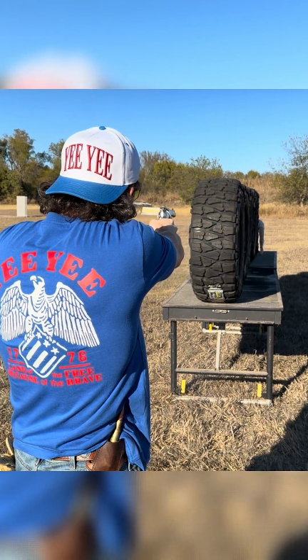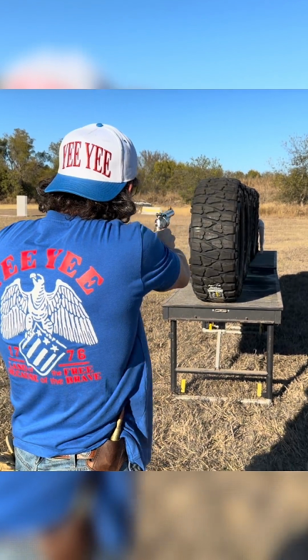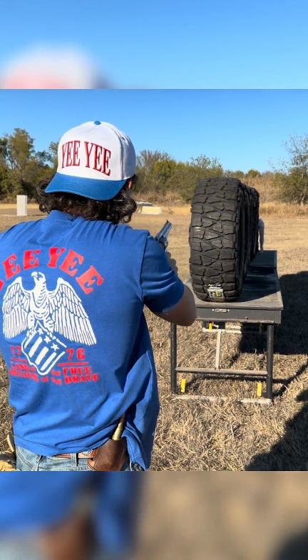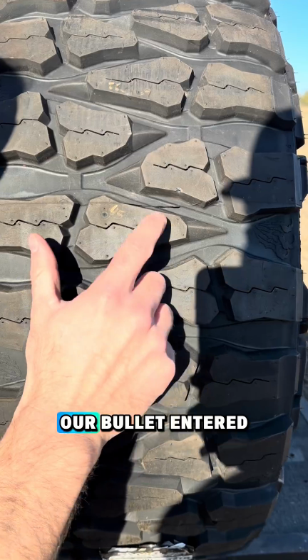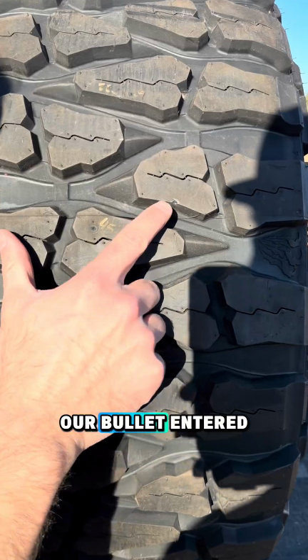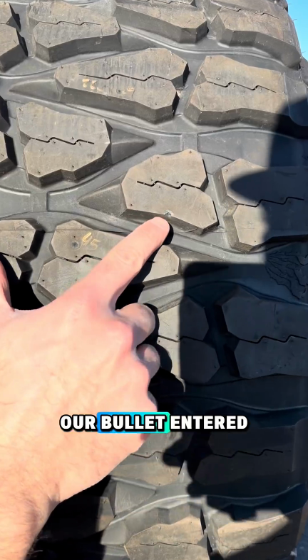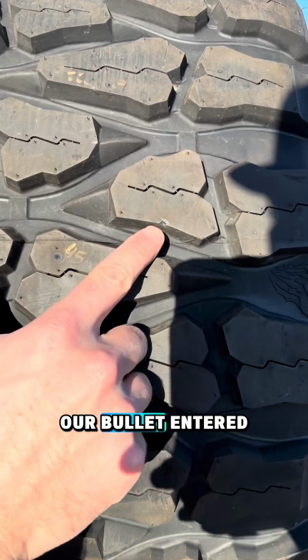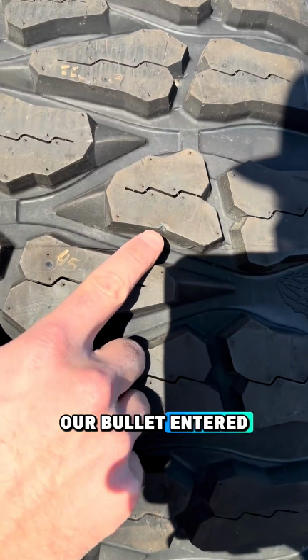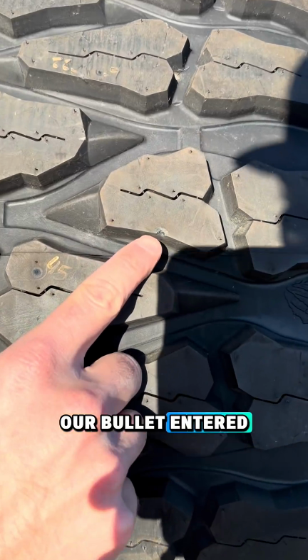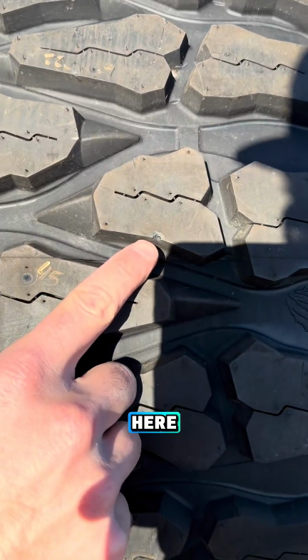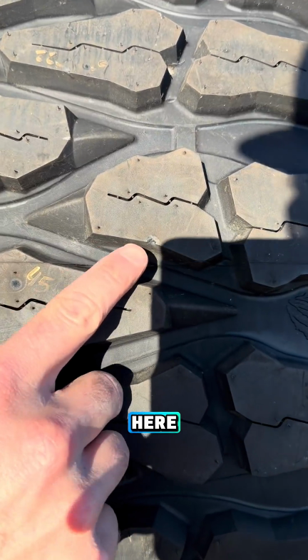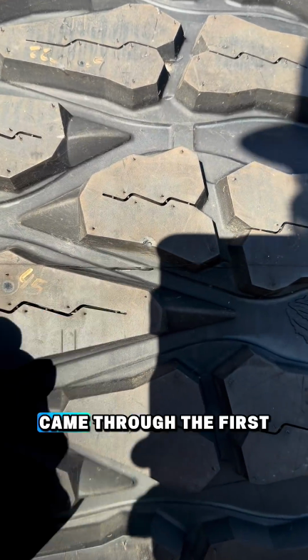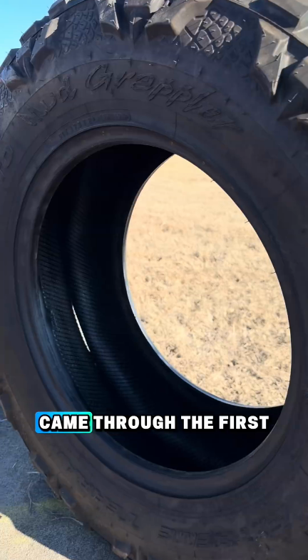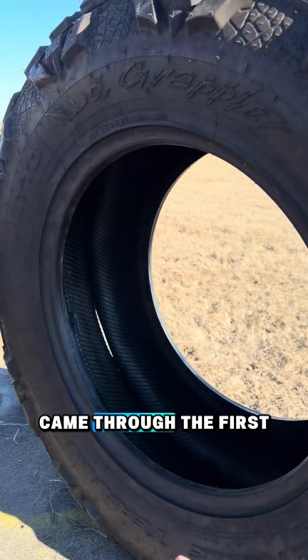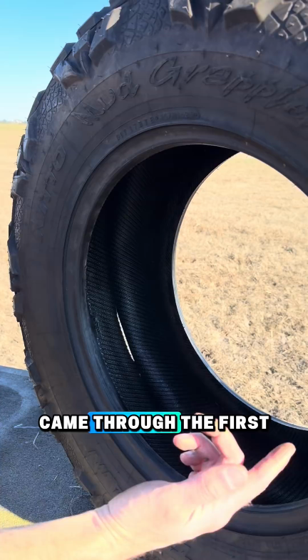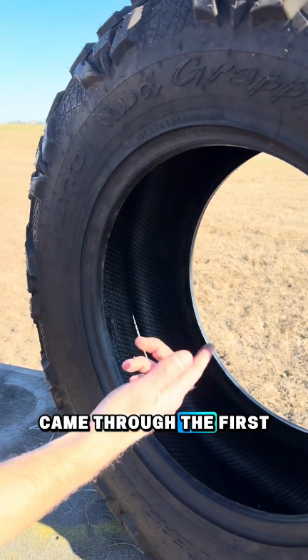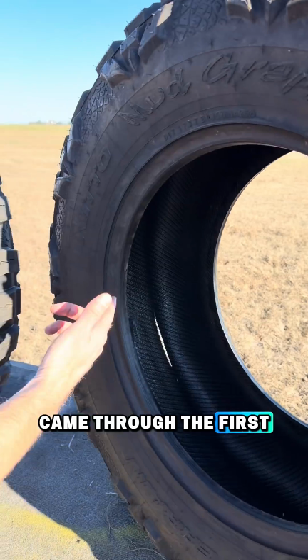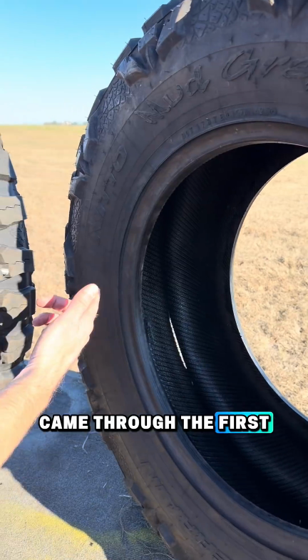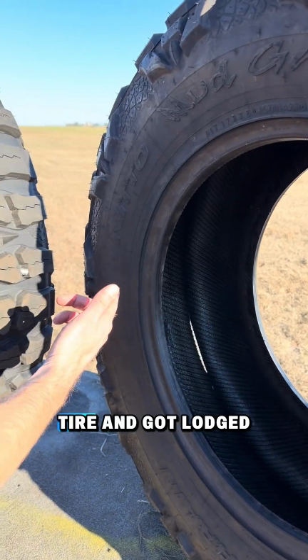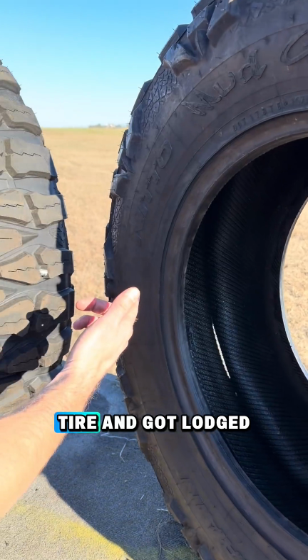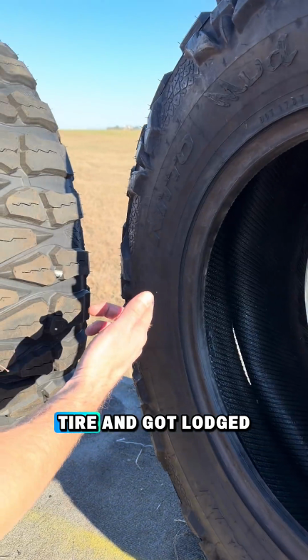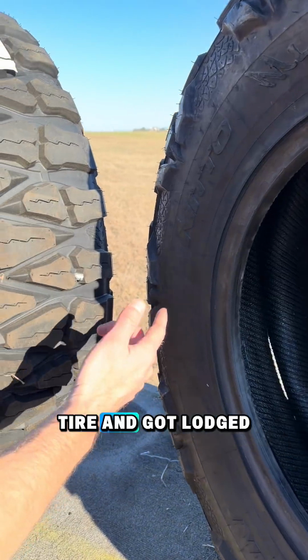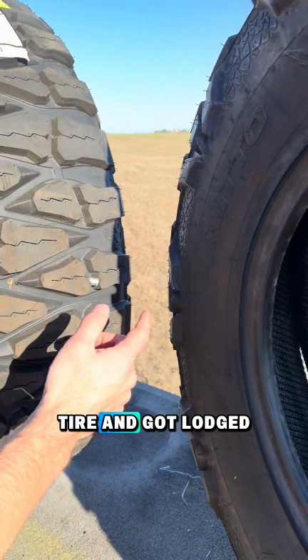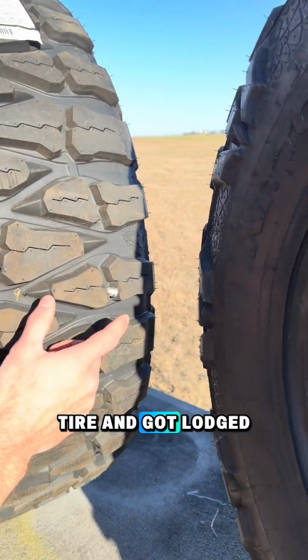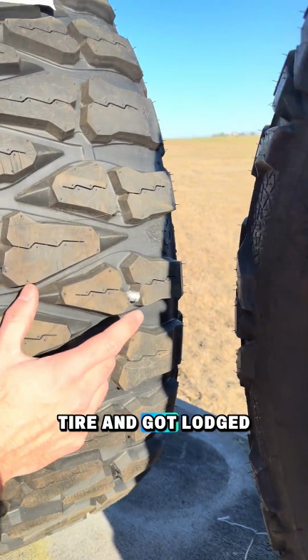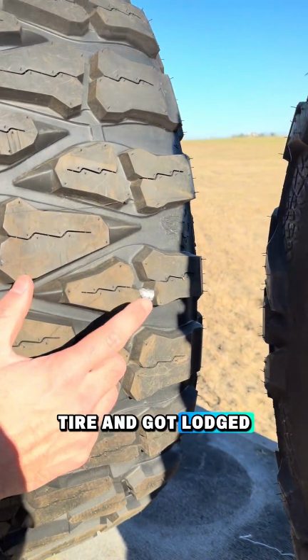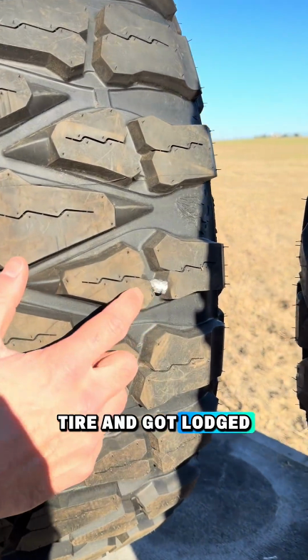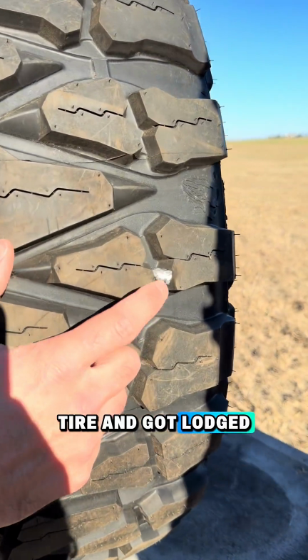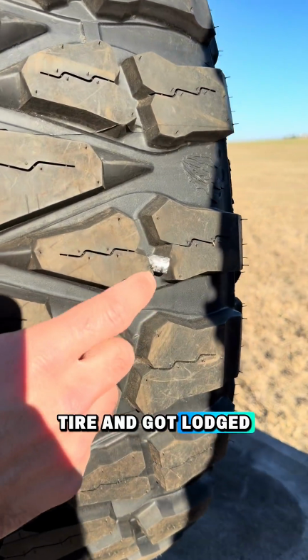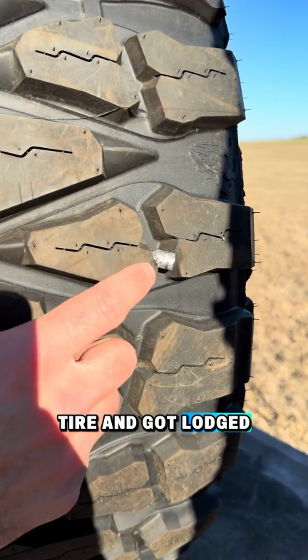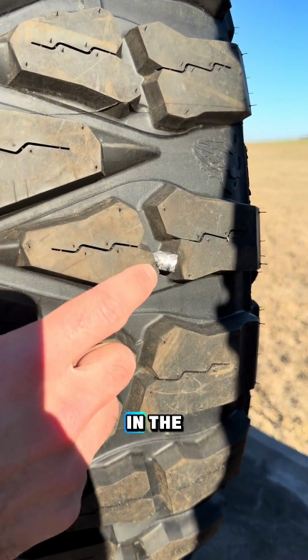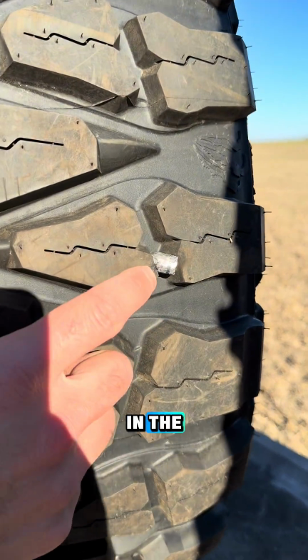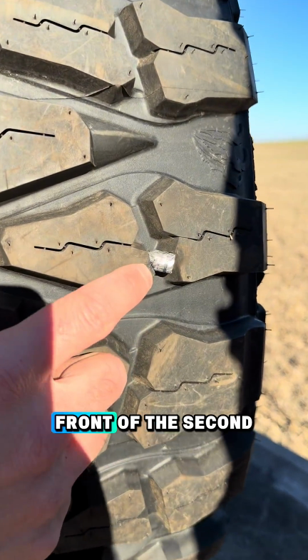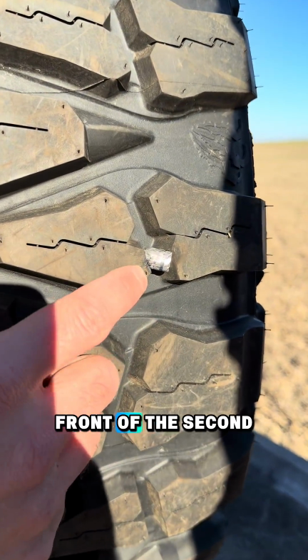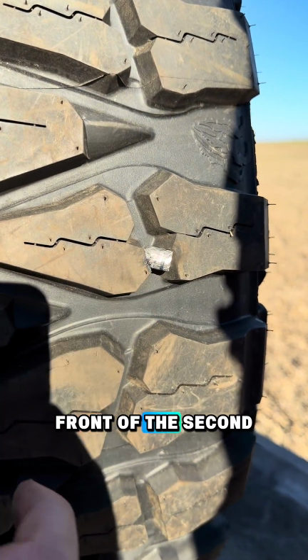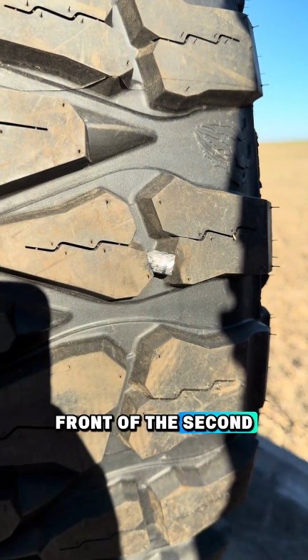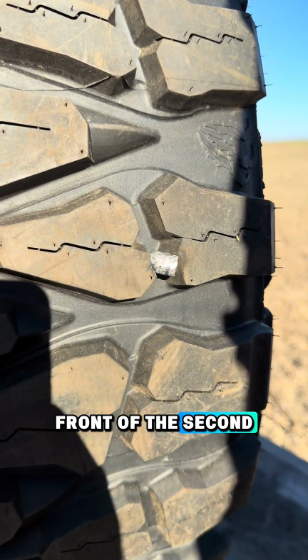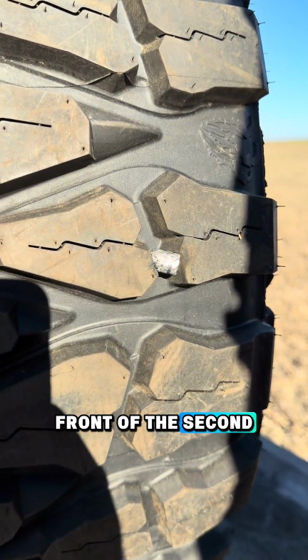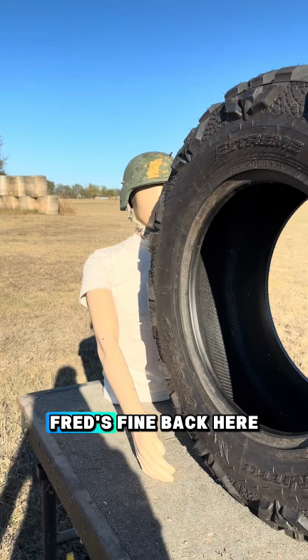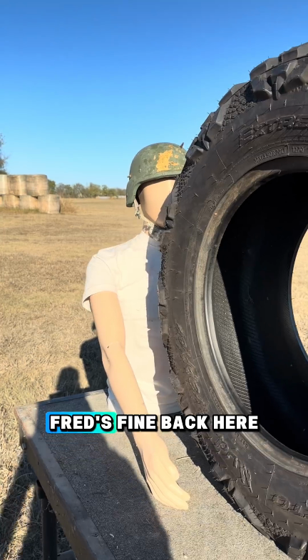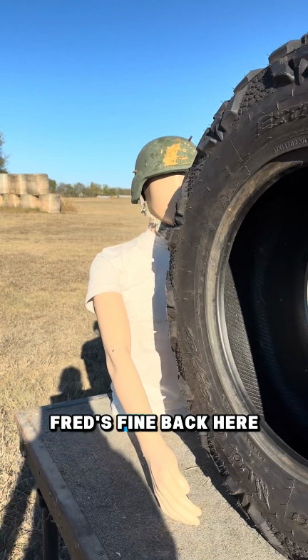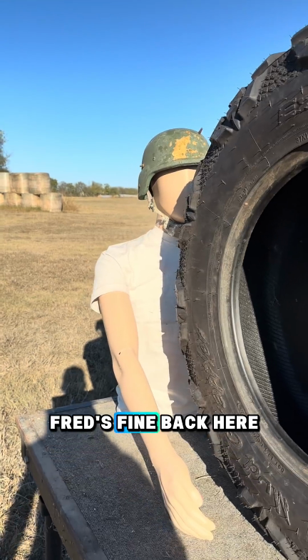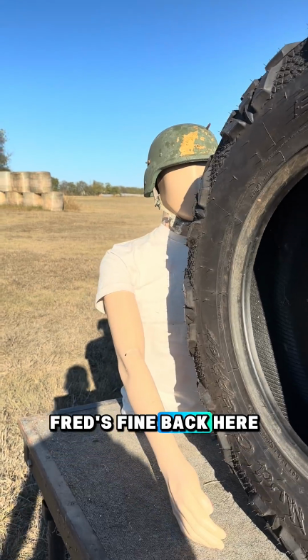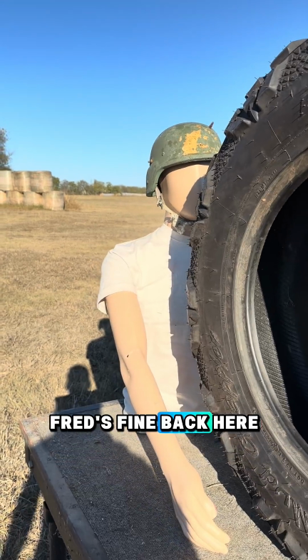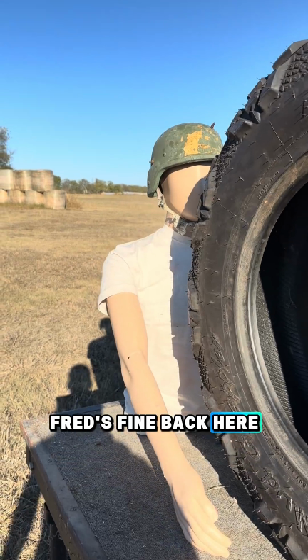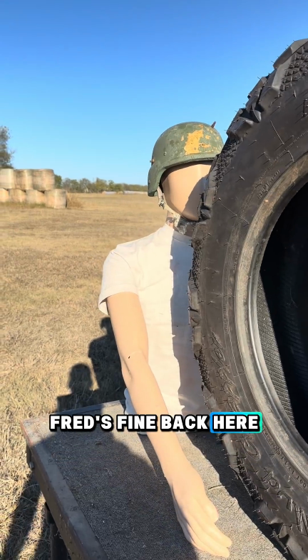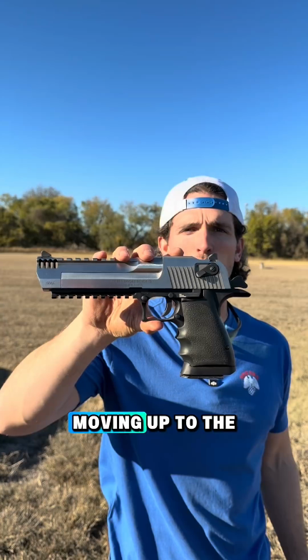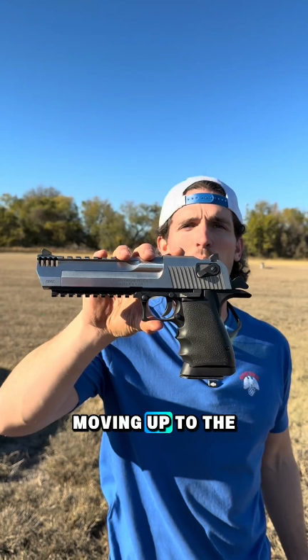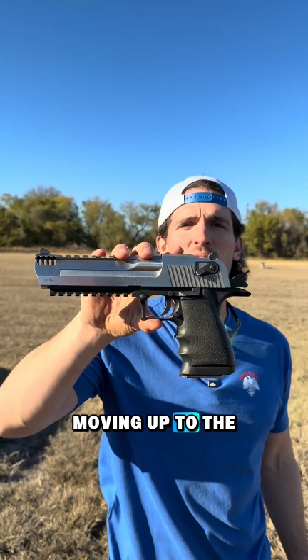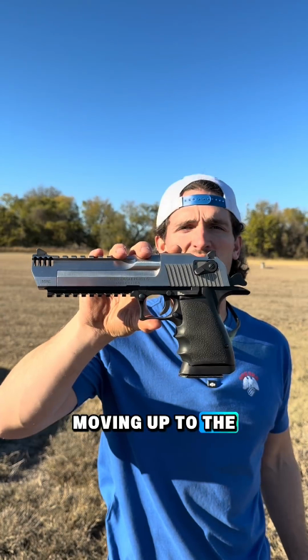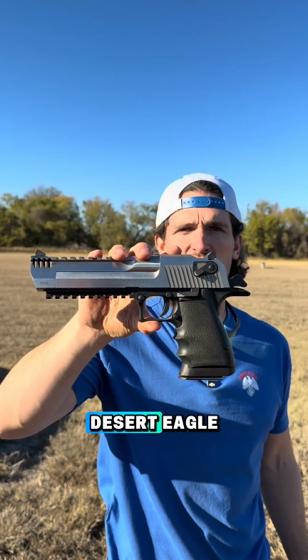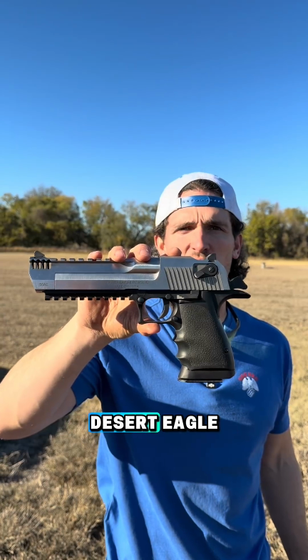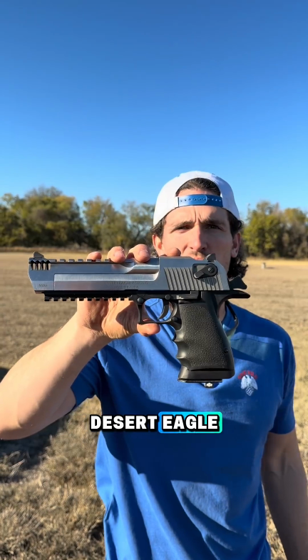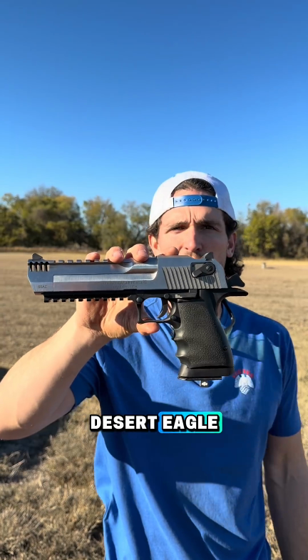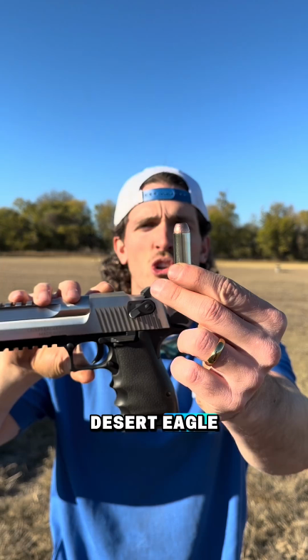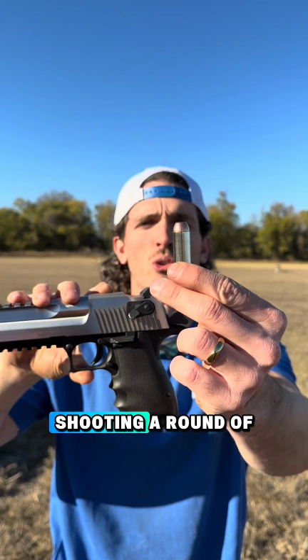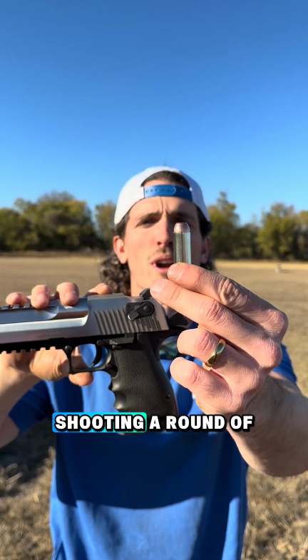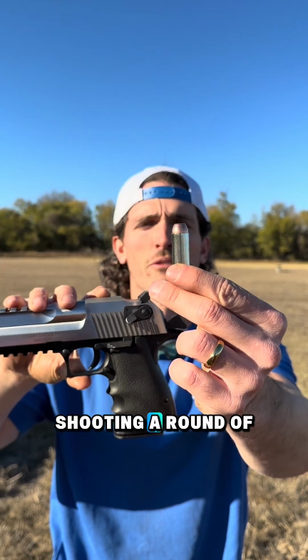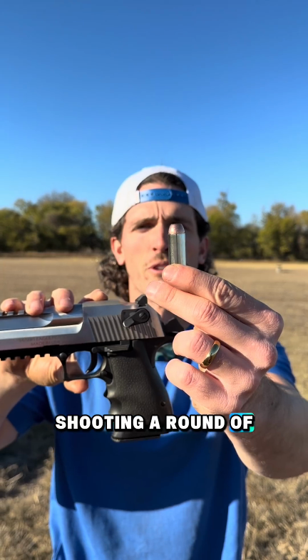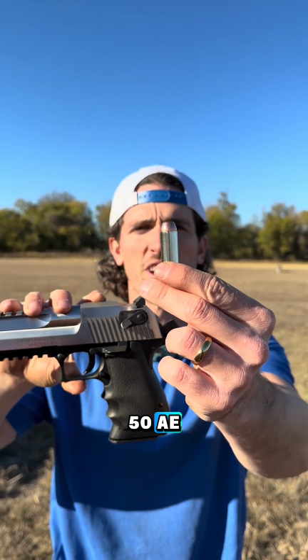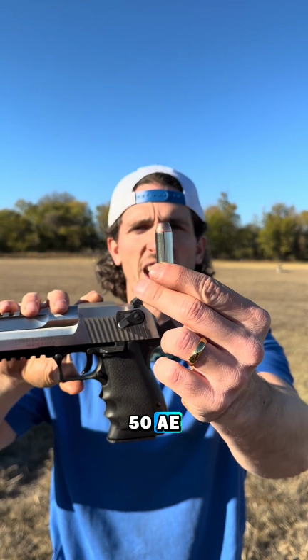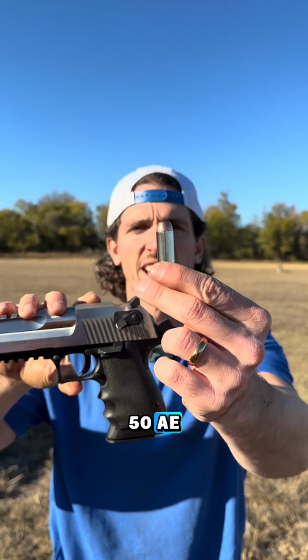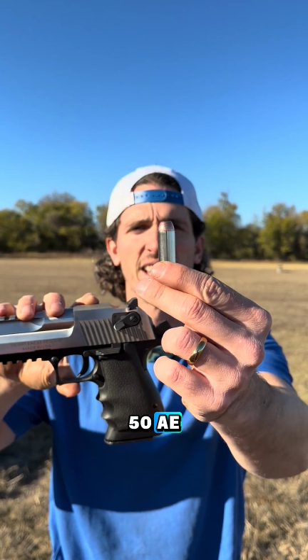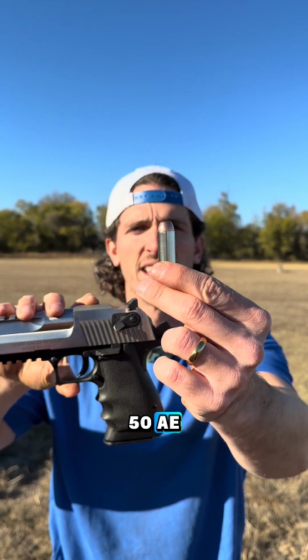Our bullet entered here, came through the first tire, and got lodged in the front of the second. Fred's fine back here. Moving up to the Desert Eagle shooting a 50 AE.